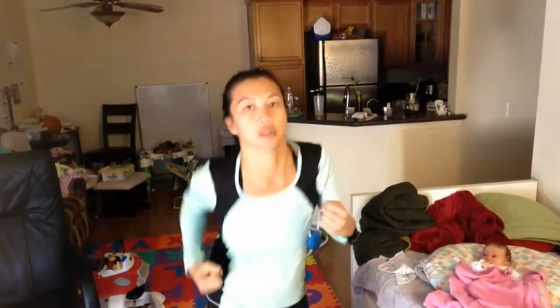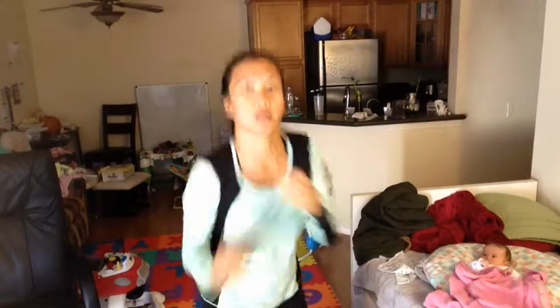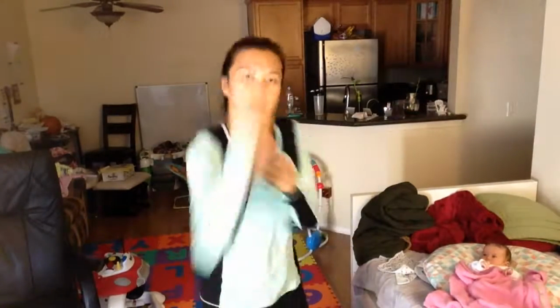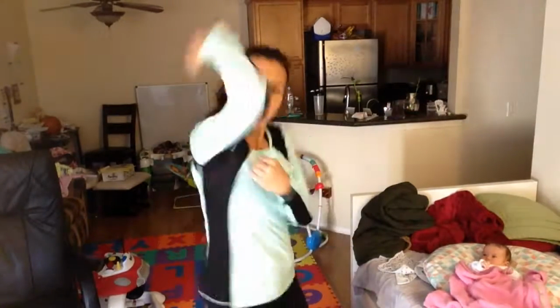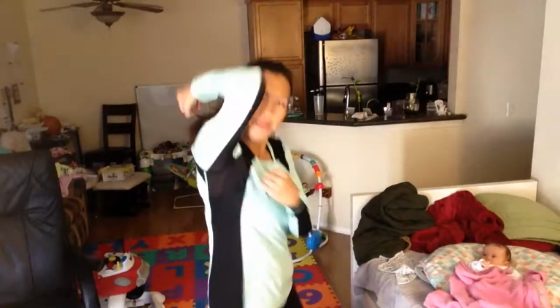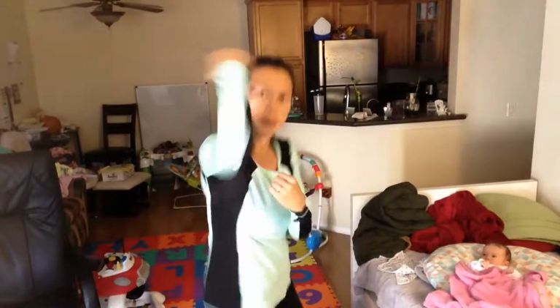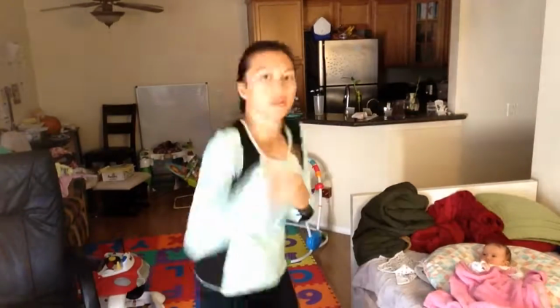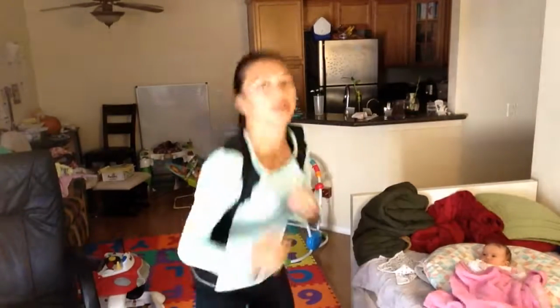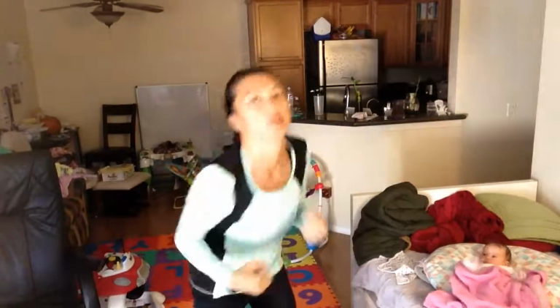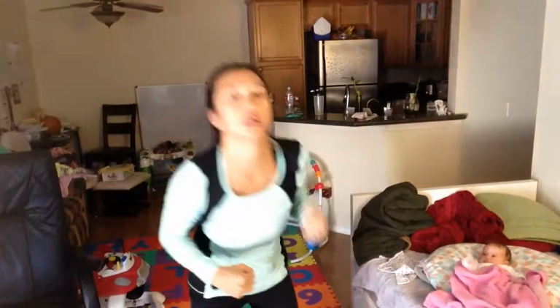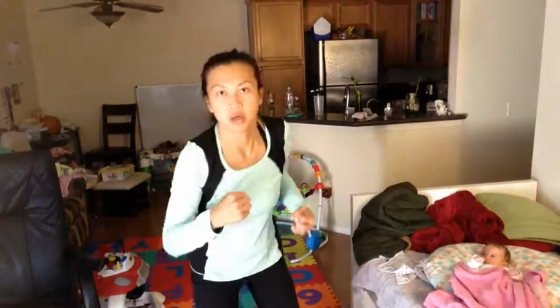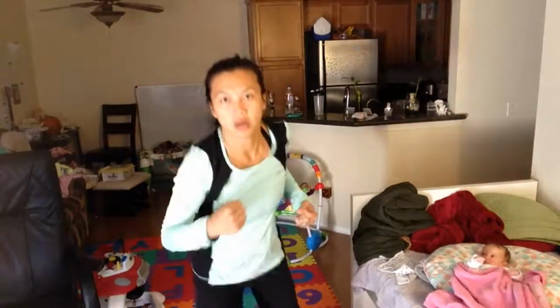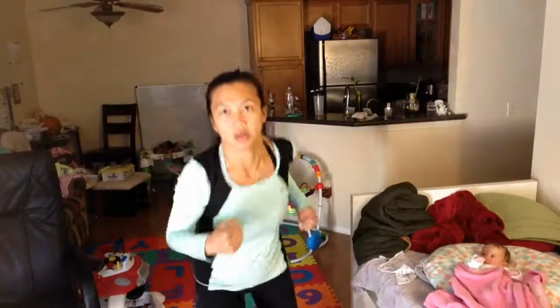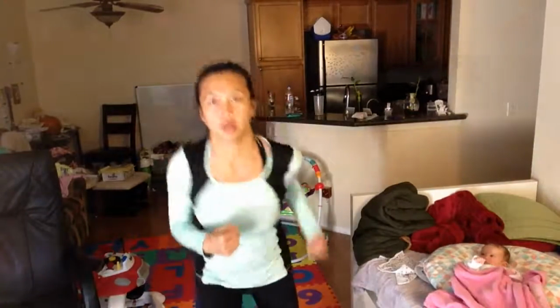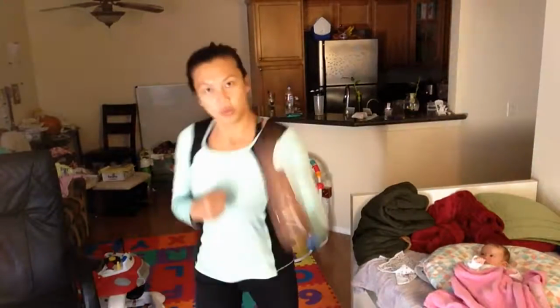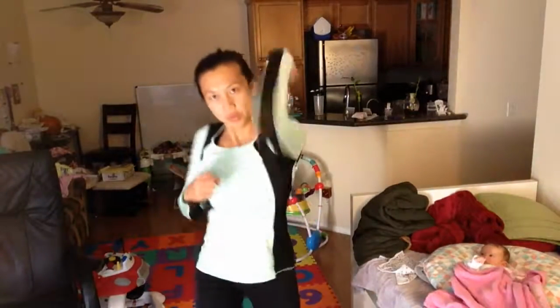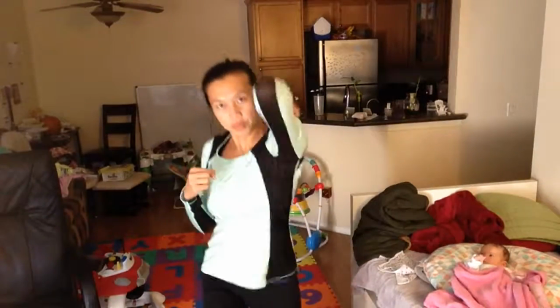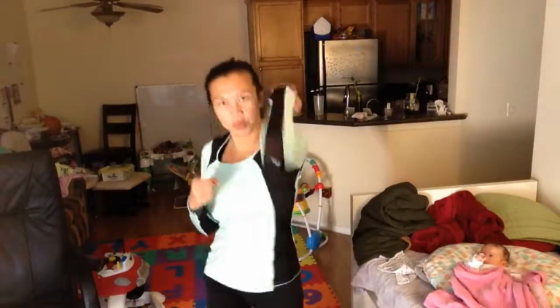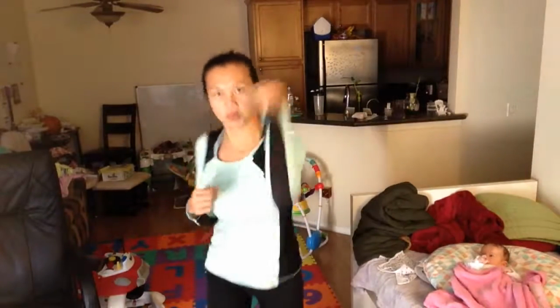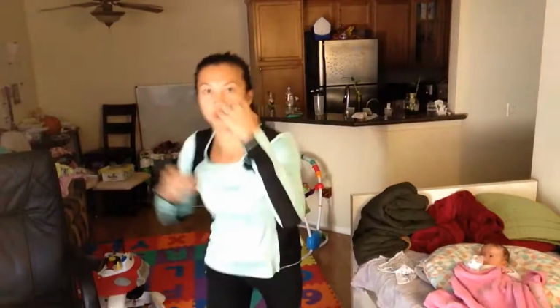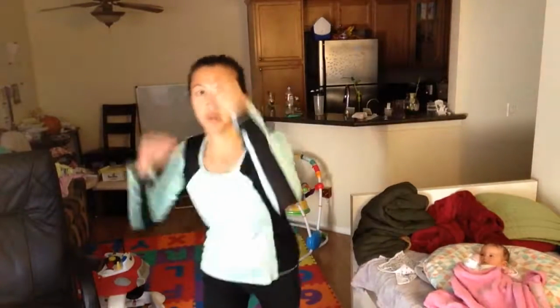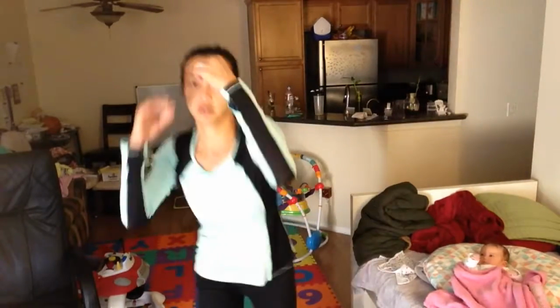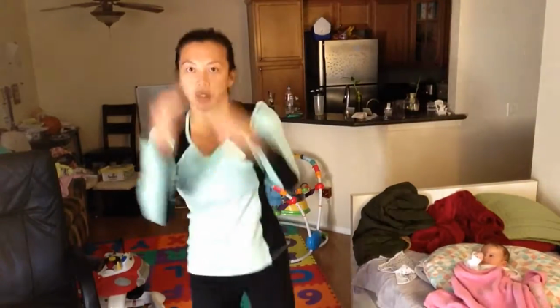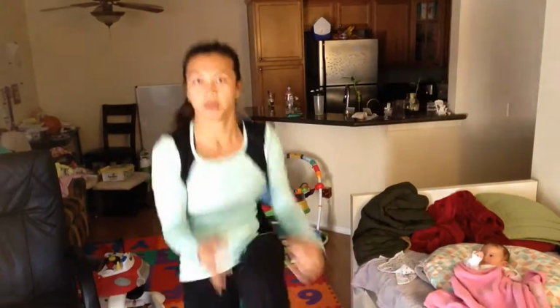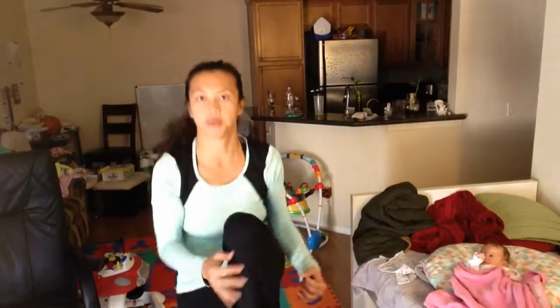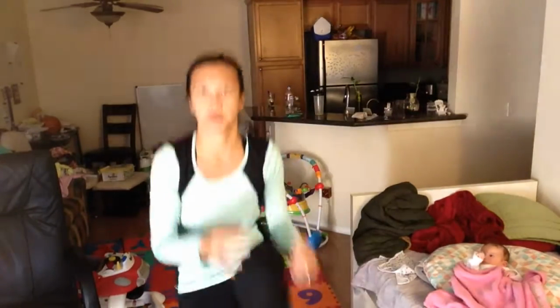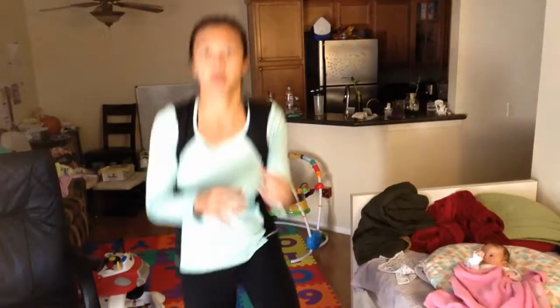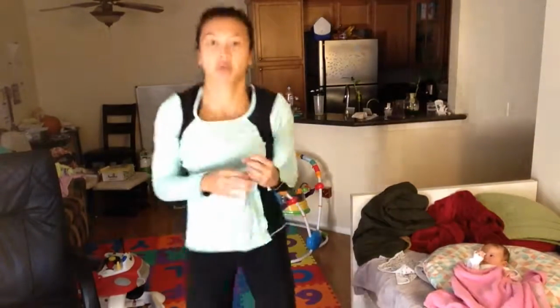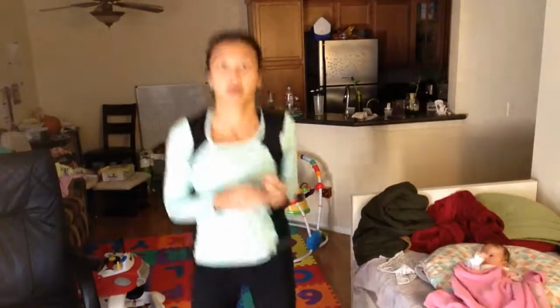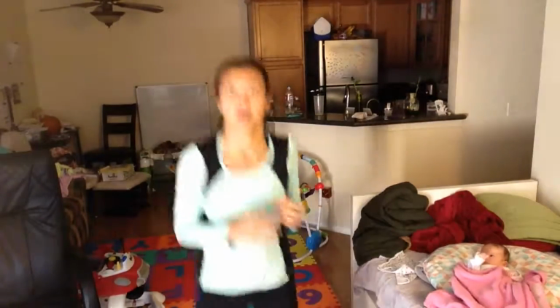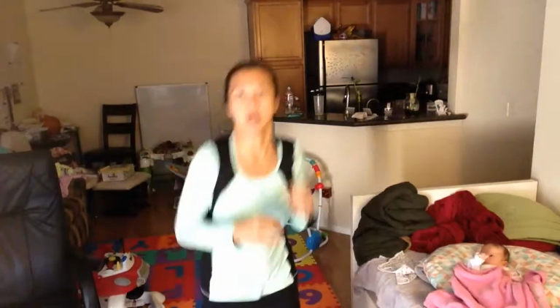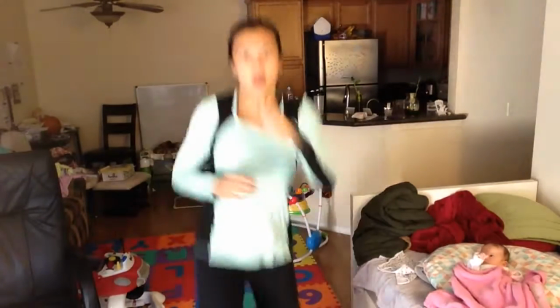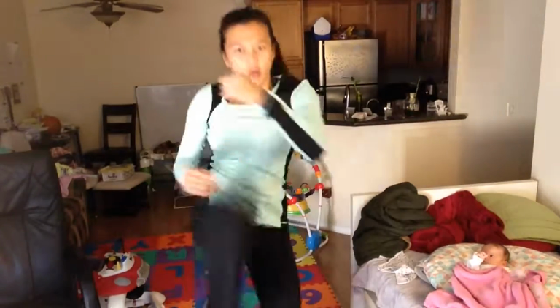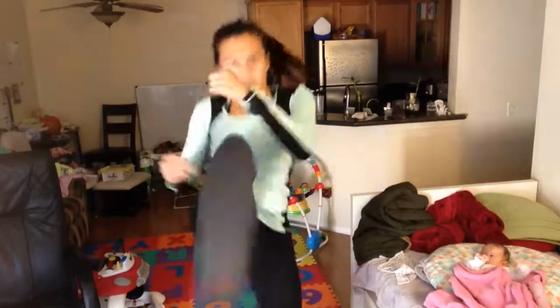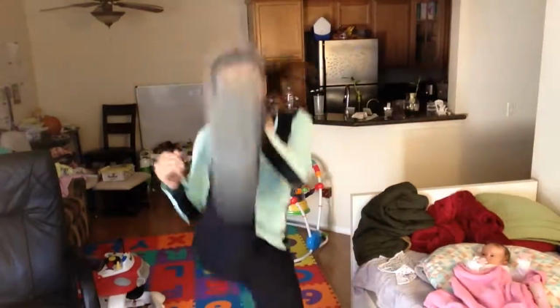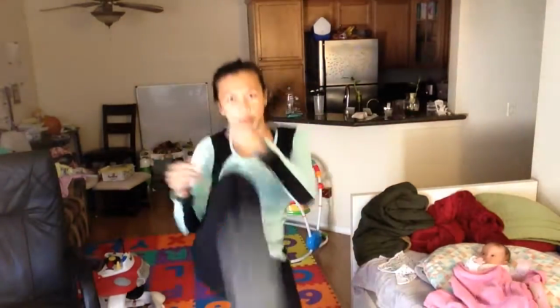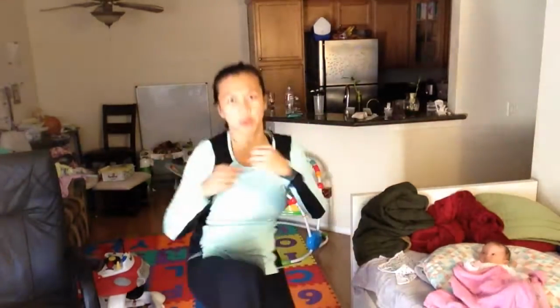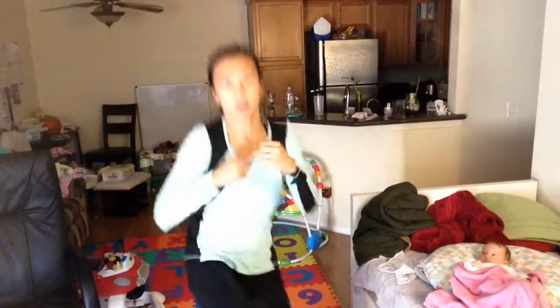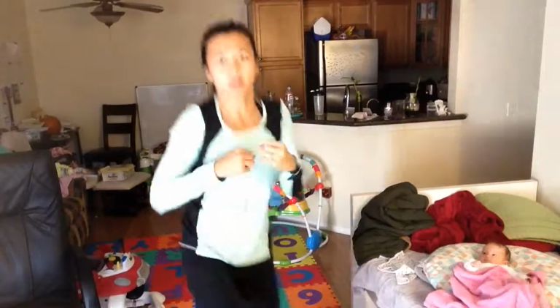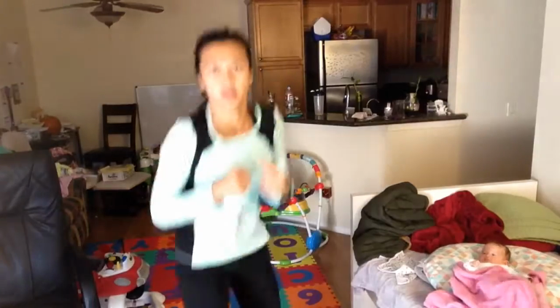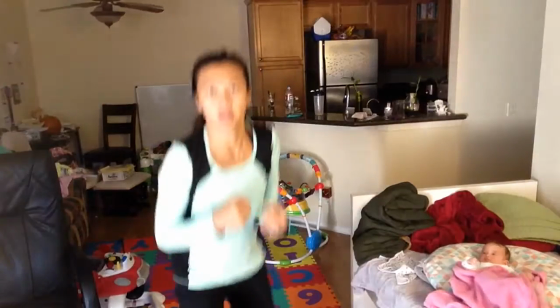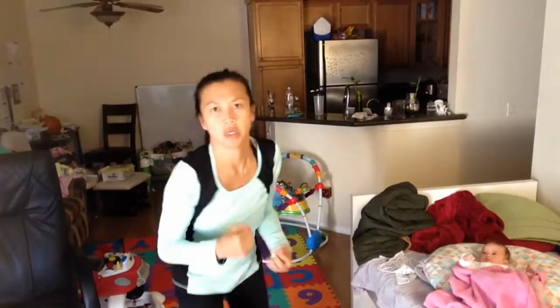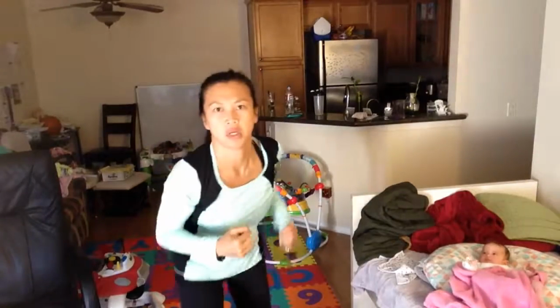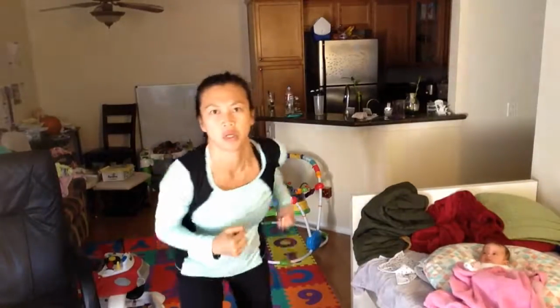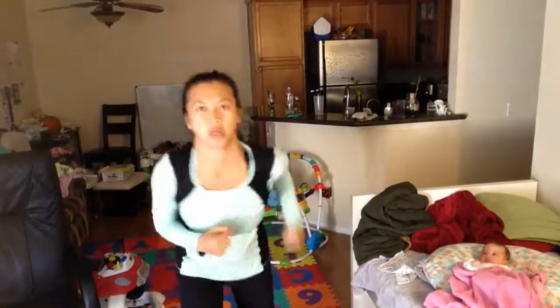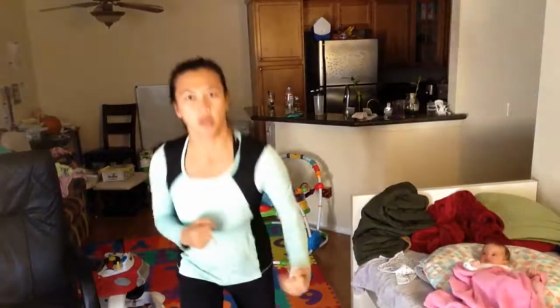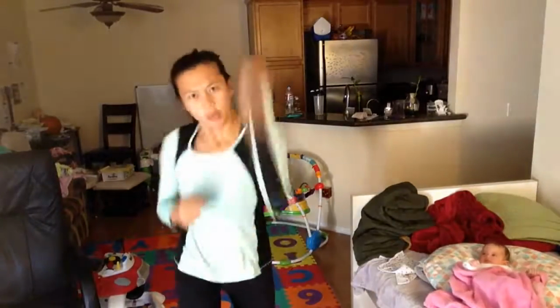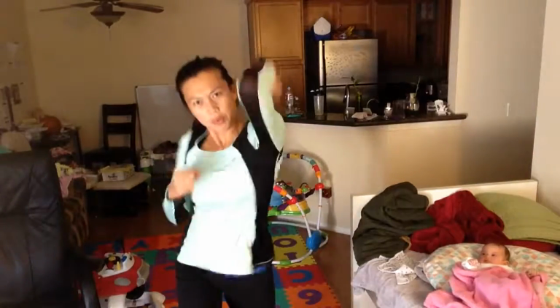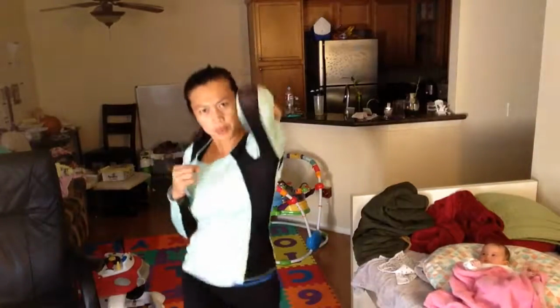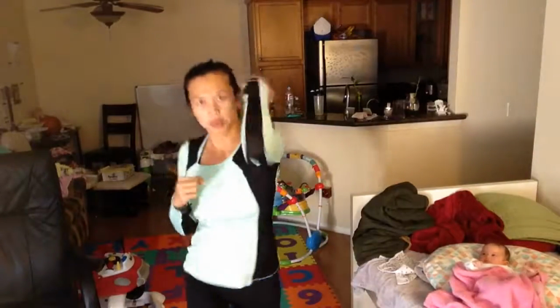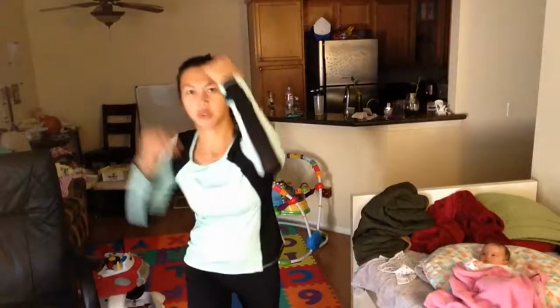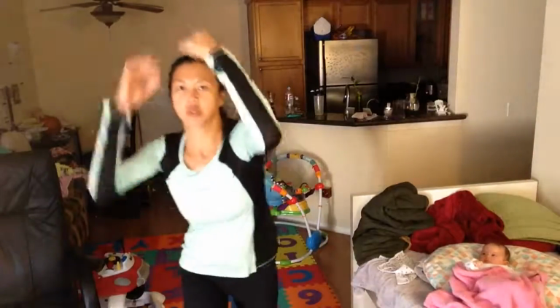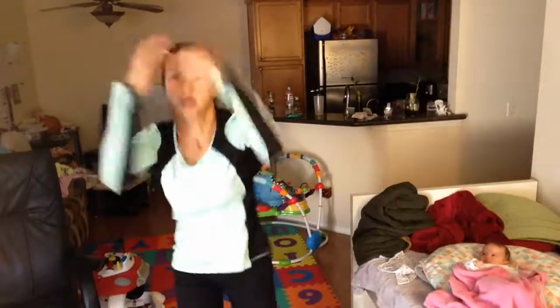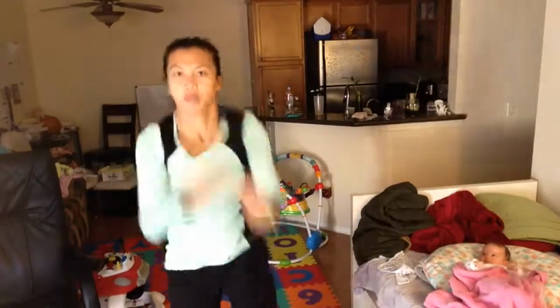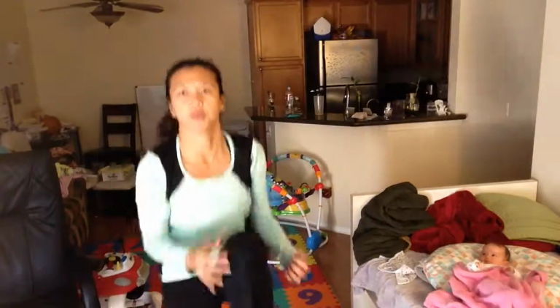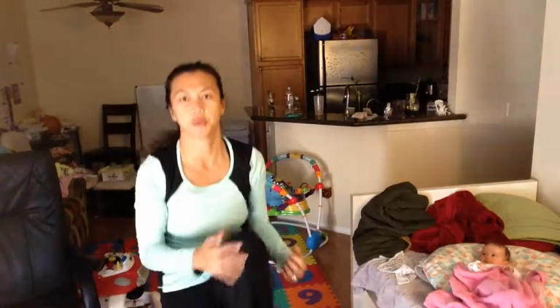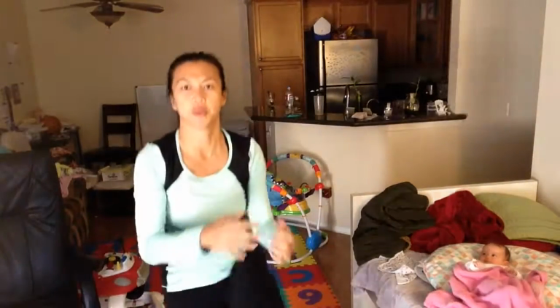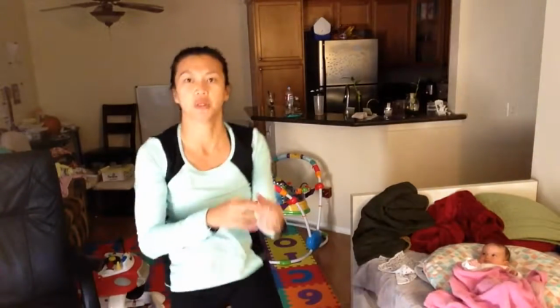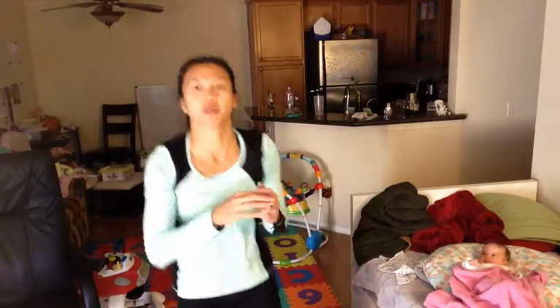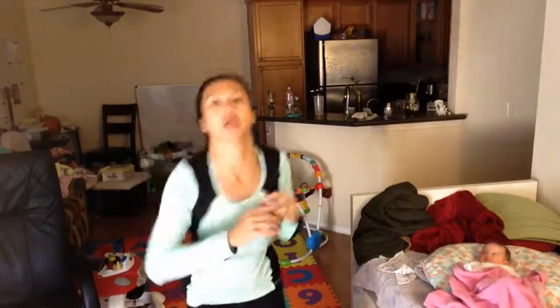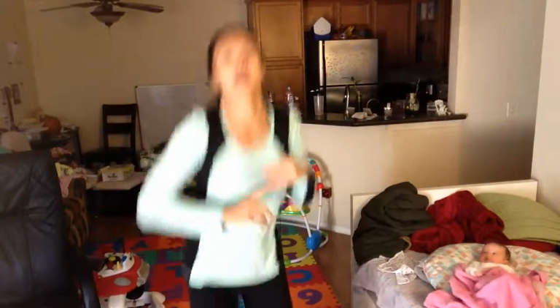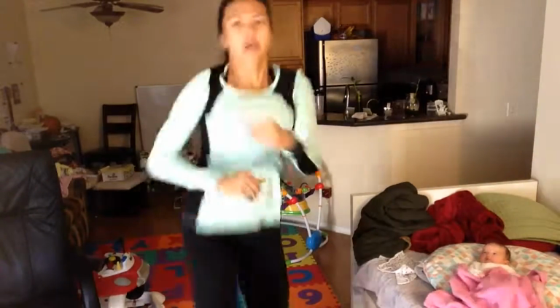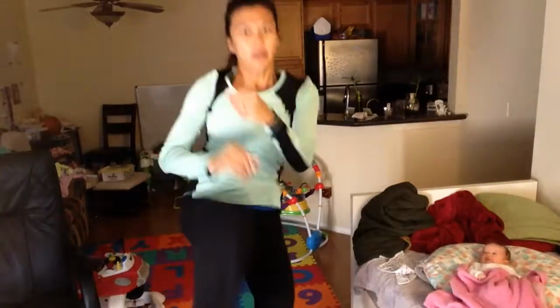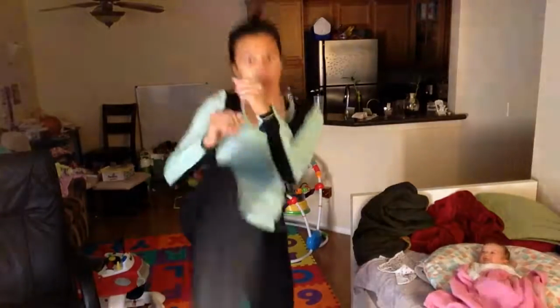Looking good. Alright, you guys got this. 15 seconds — you're going right back to your triple lunge. Stick with it, stick with it.